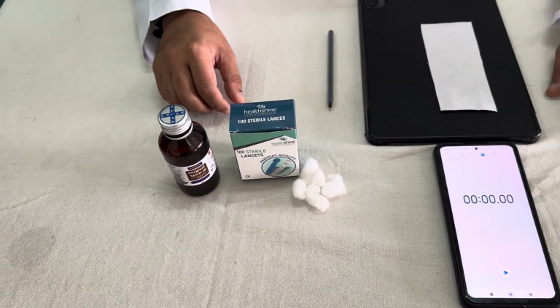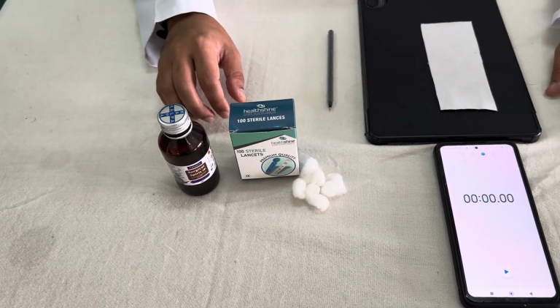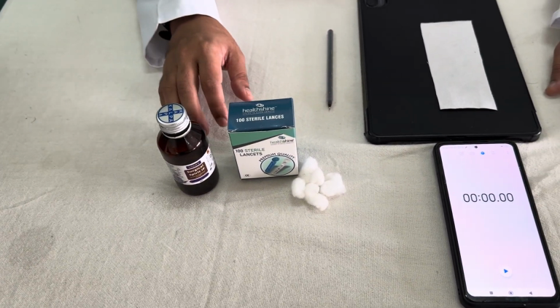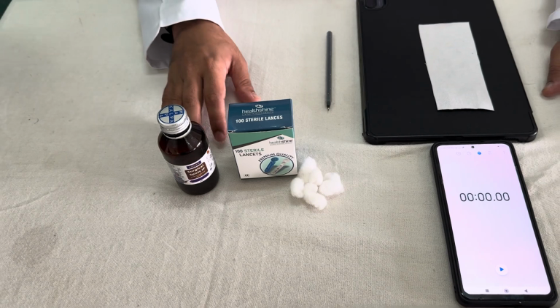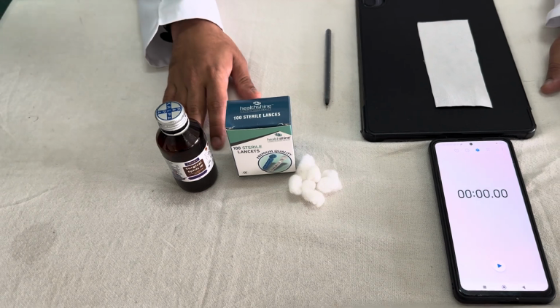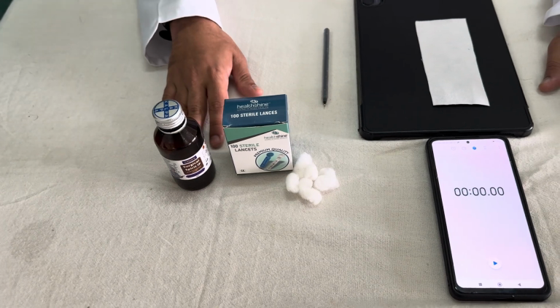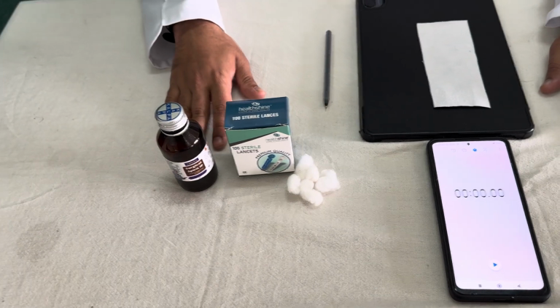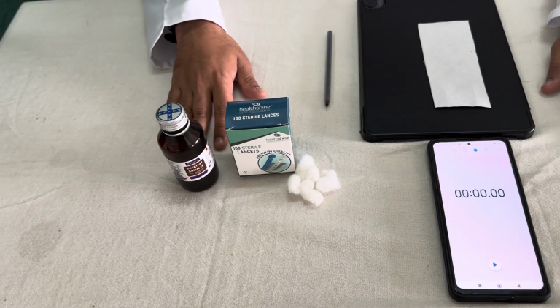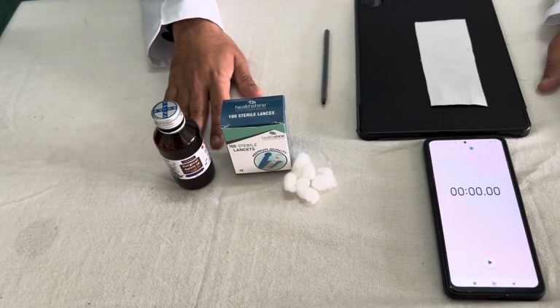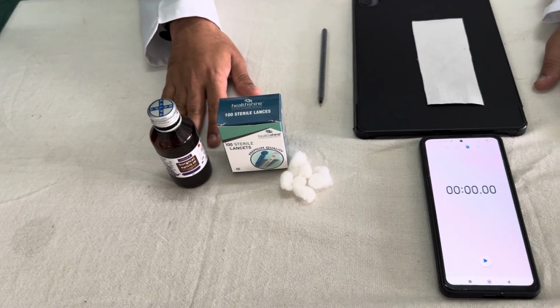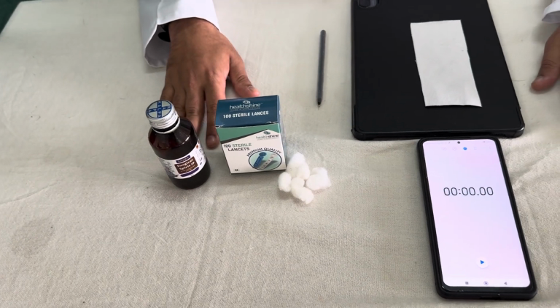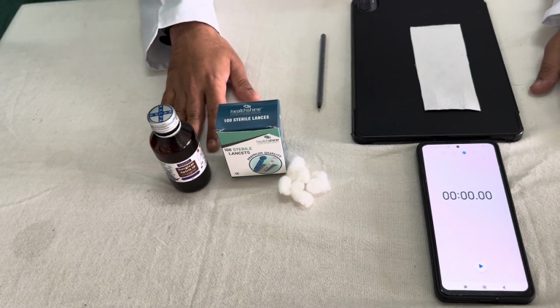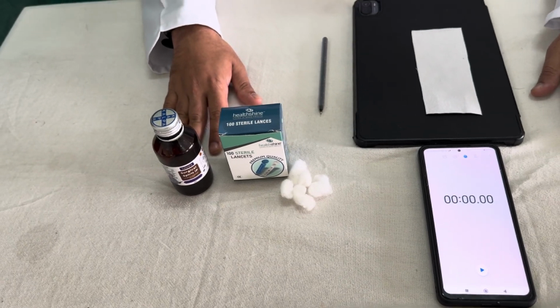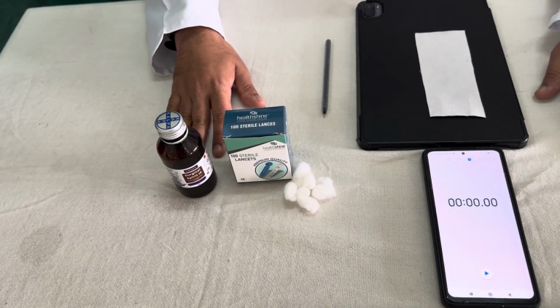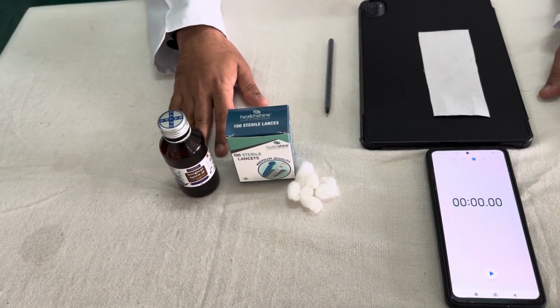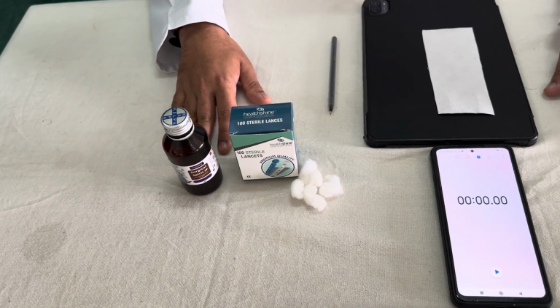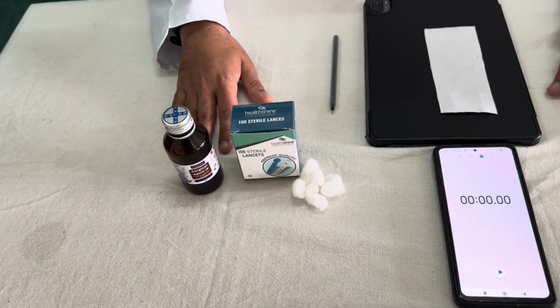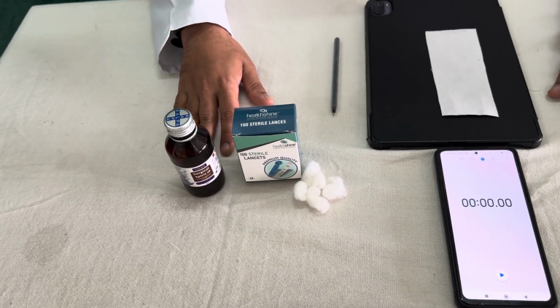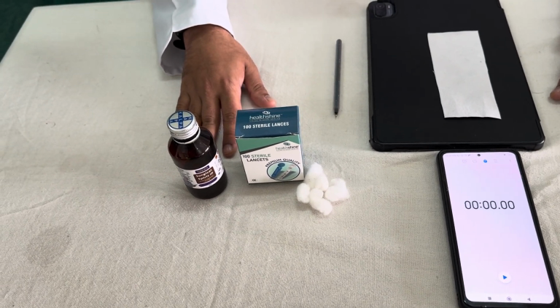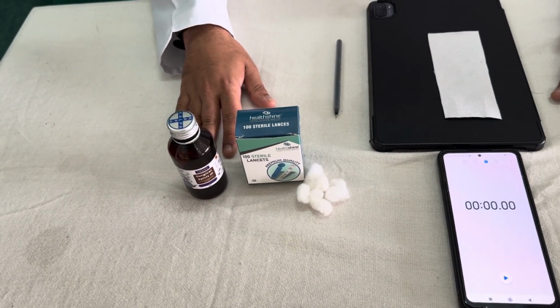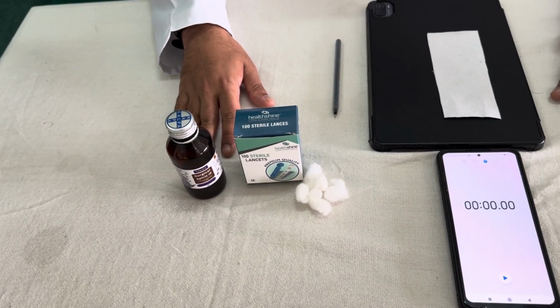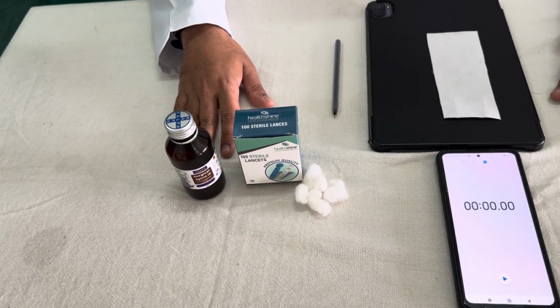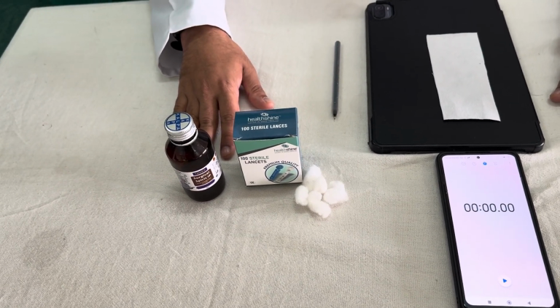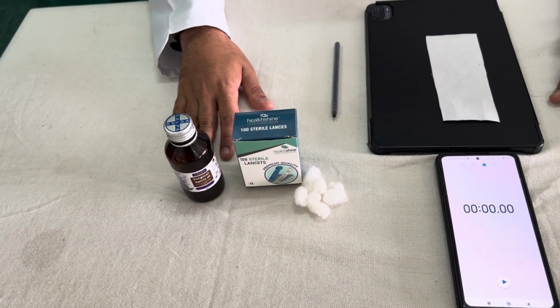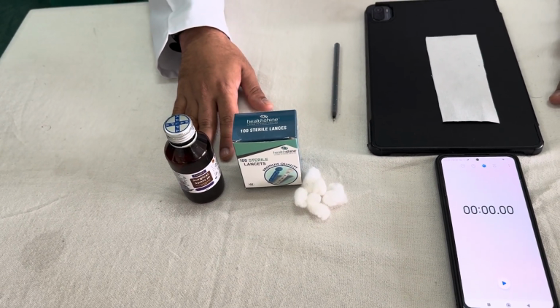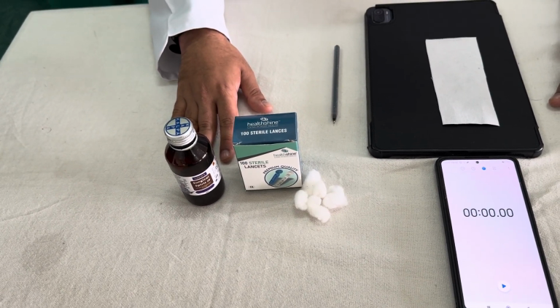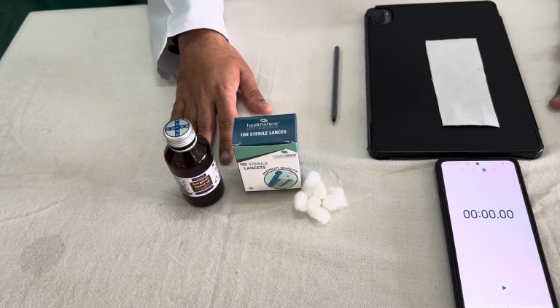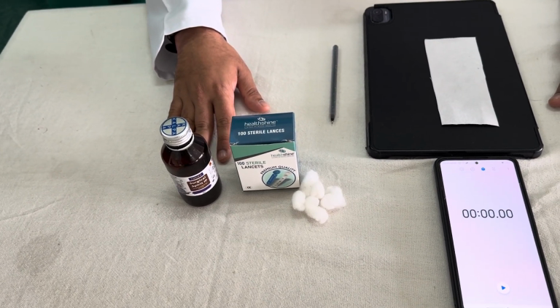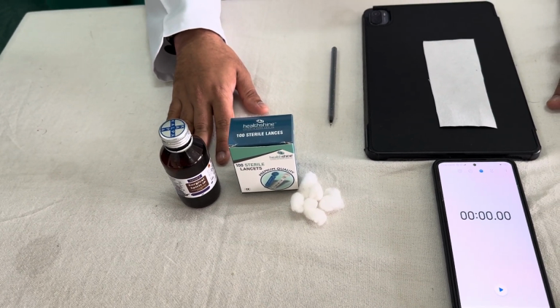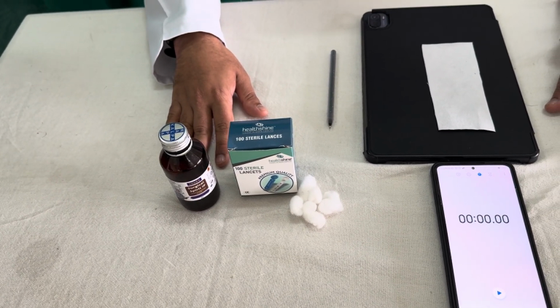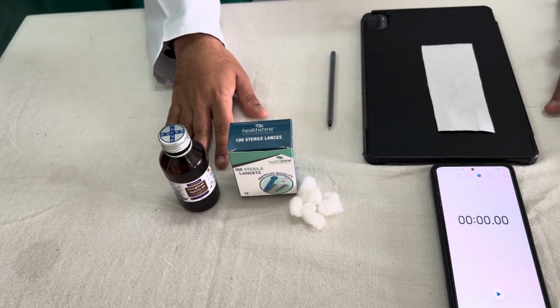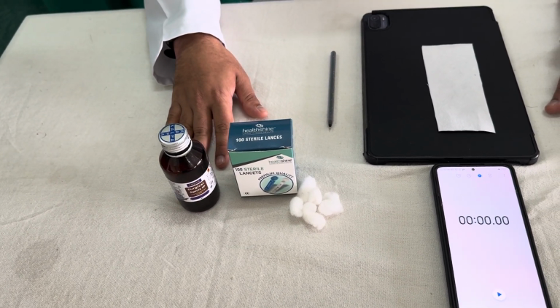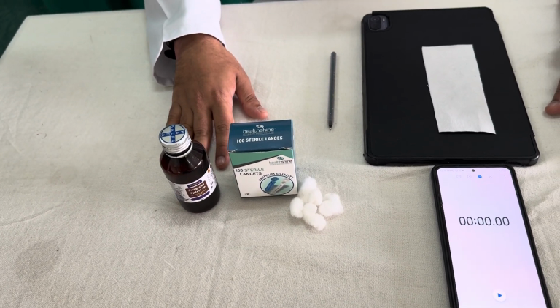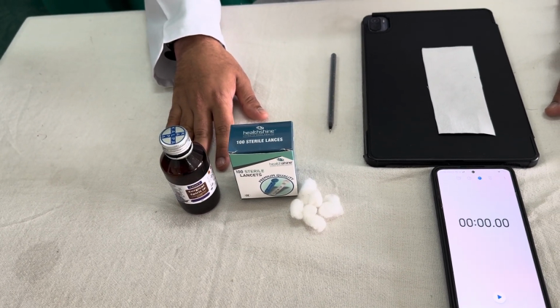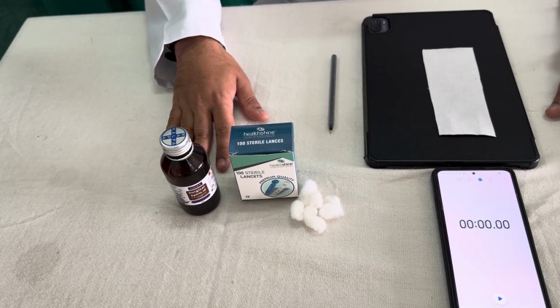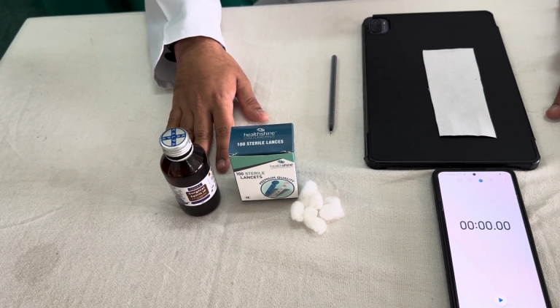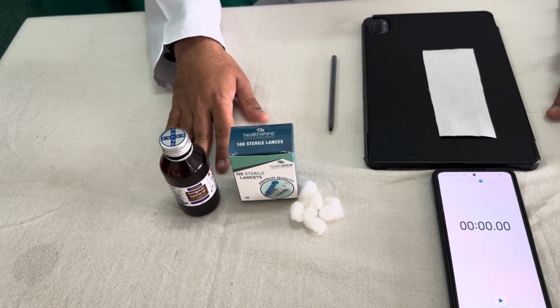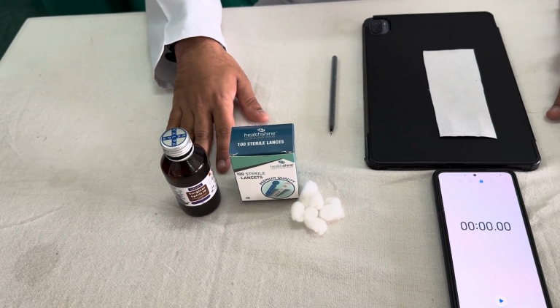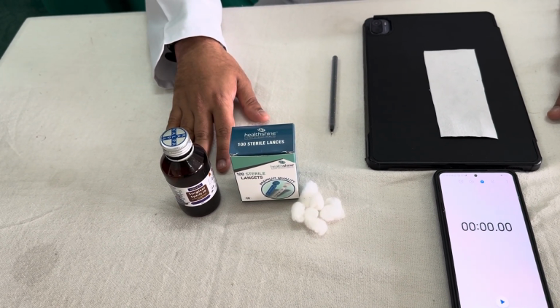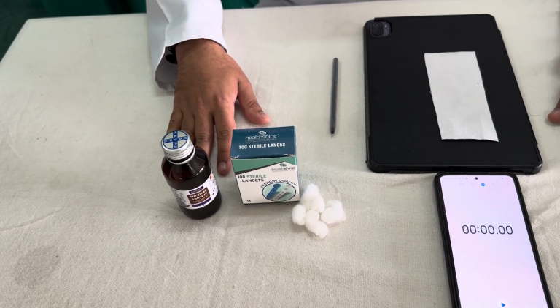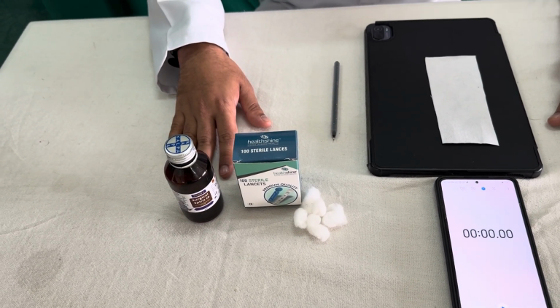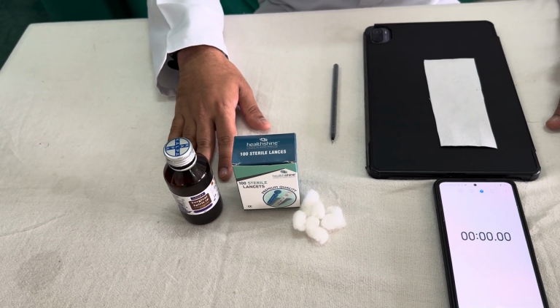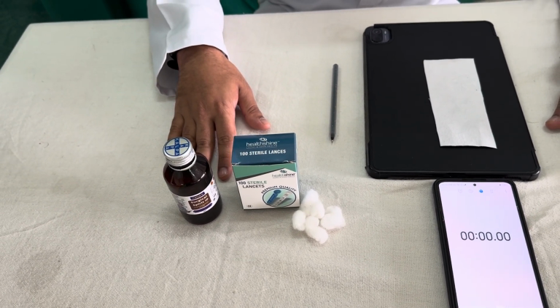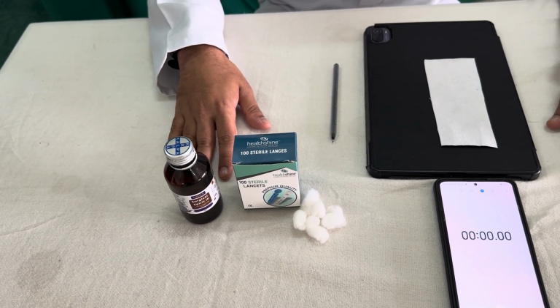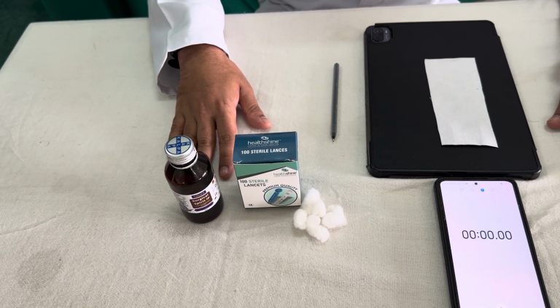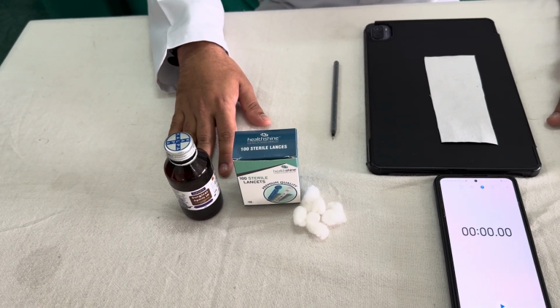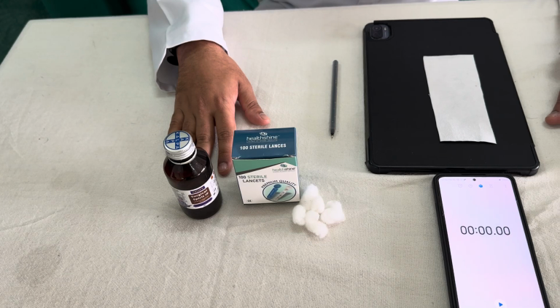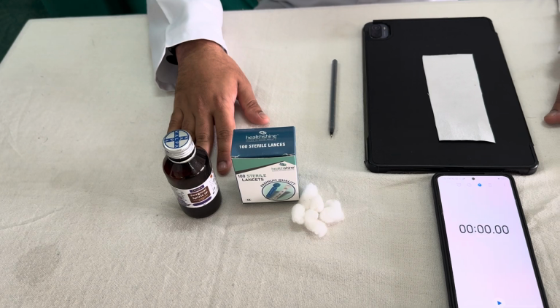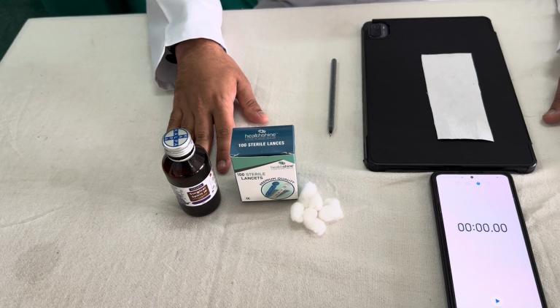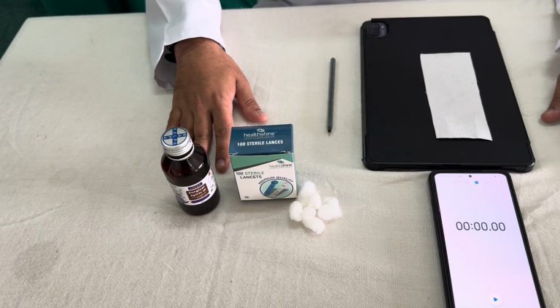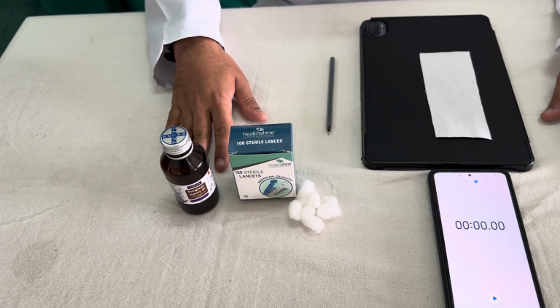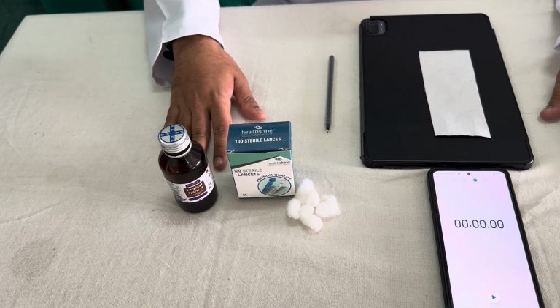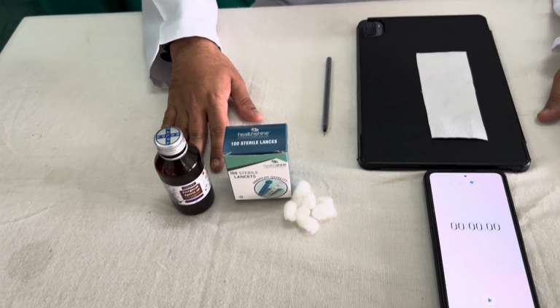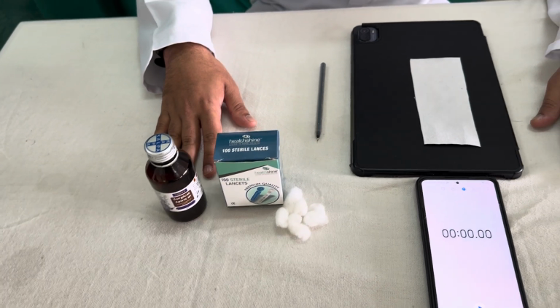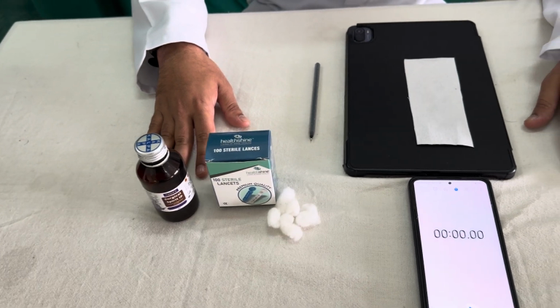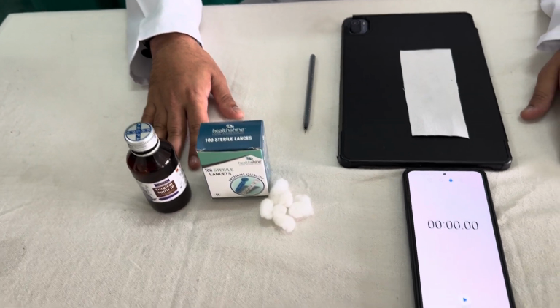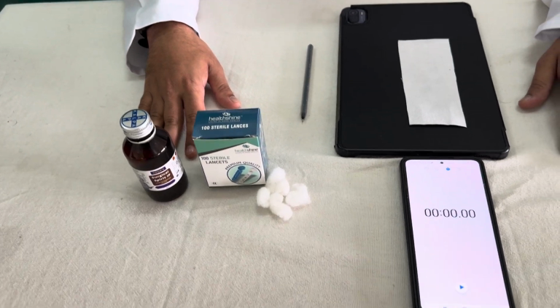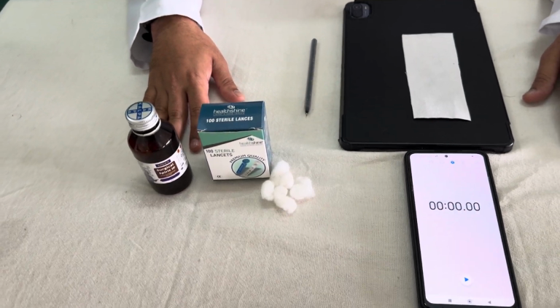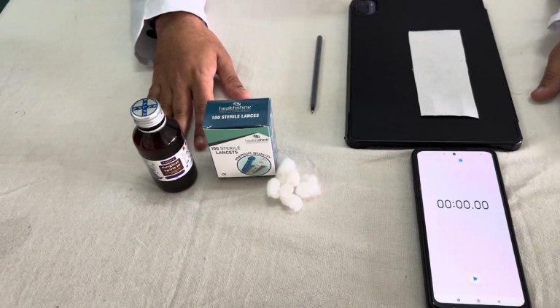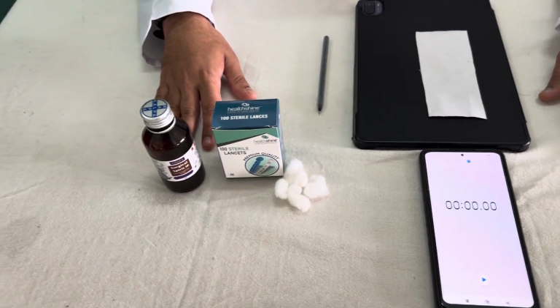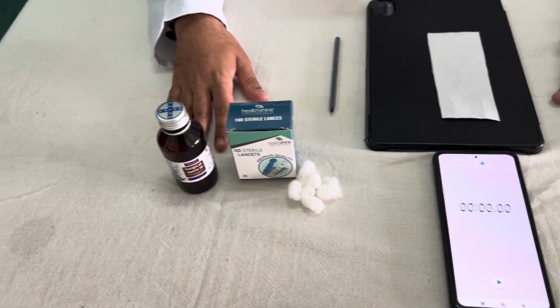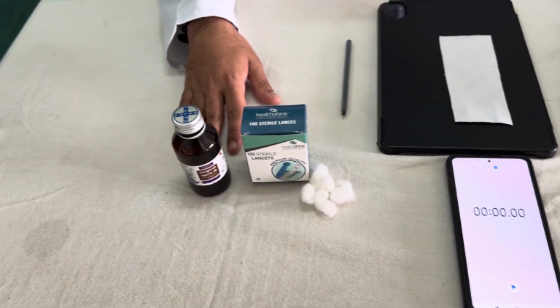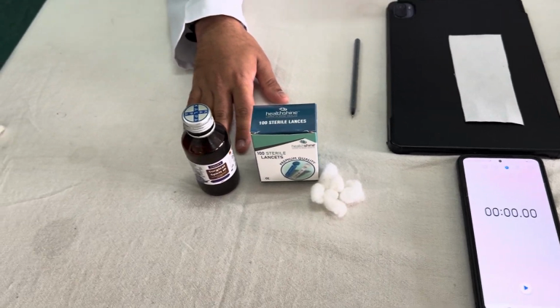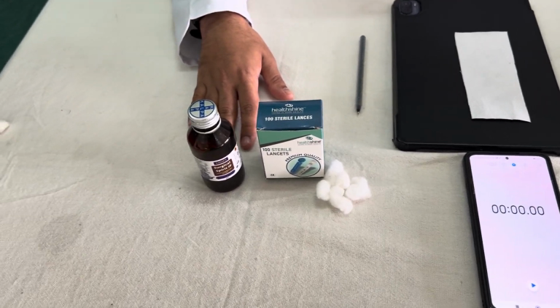What is bleeding time? Bleeding time is the time from the onset of bleeding to the stoppage of bleeding. It is mainly due to the formation of the platelet plug.